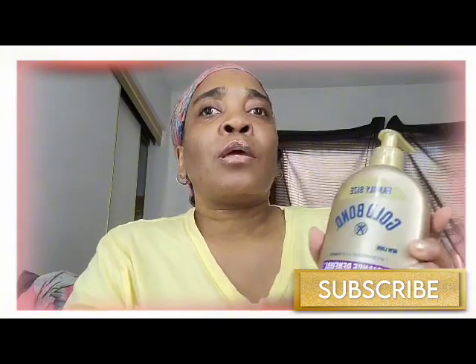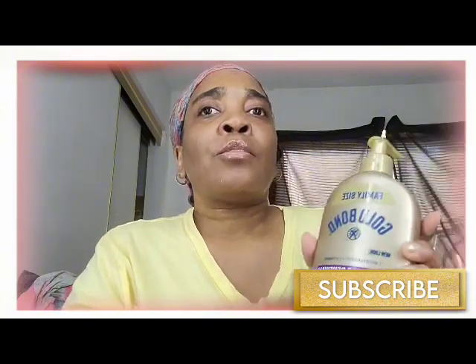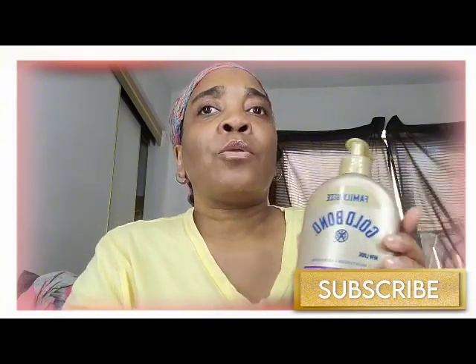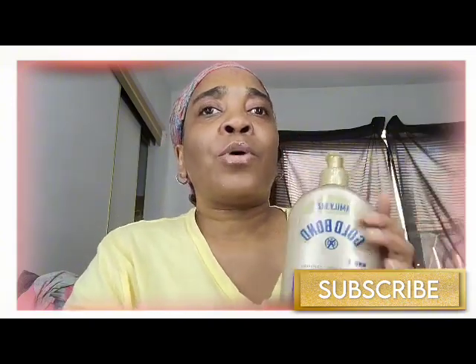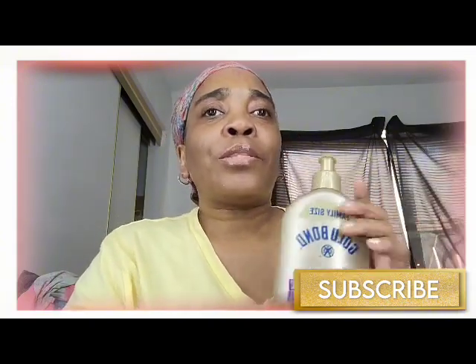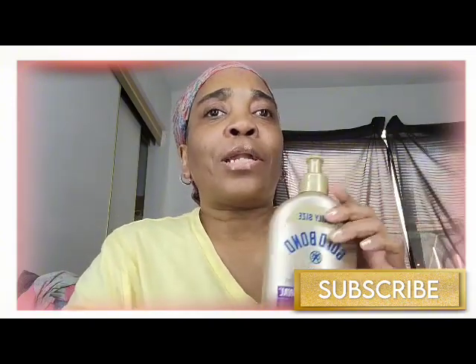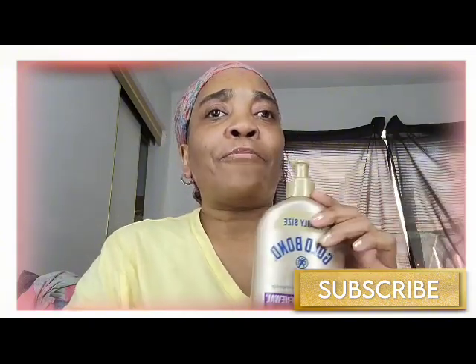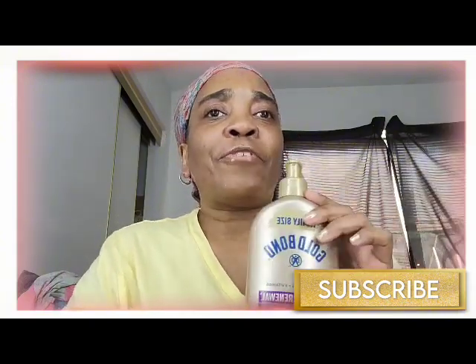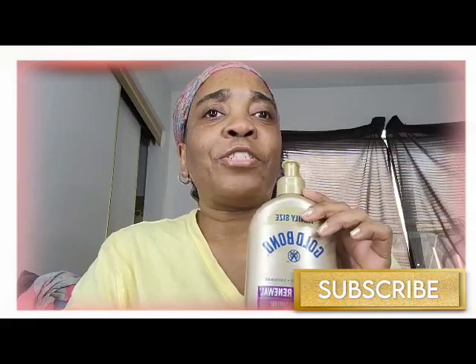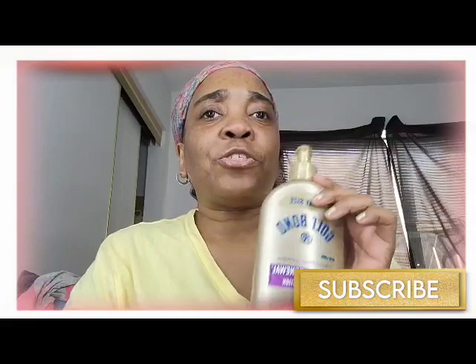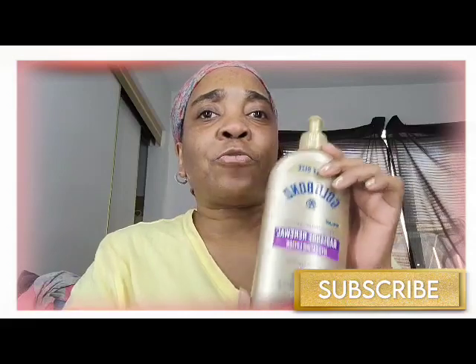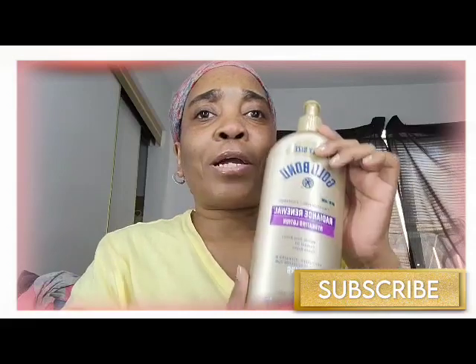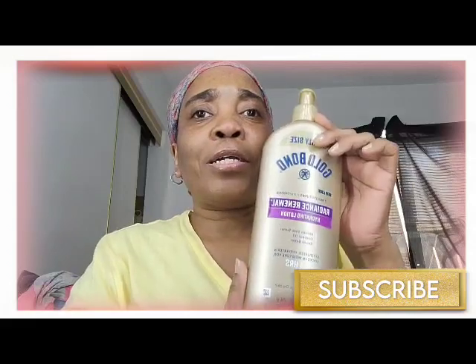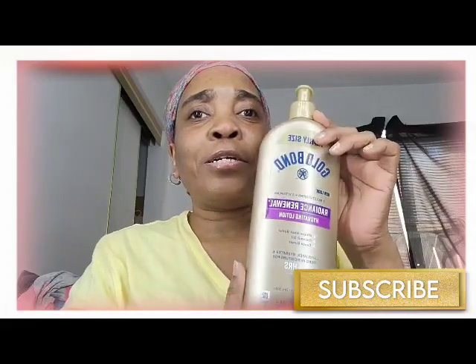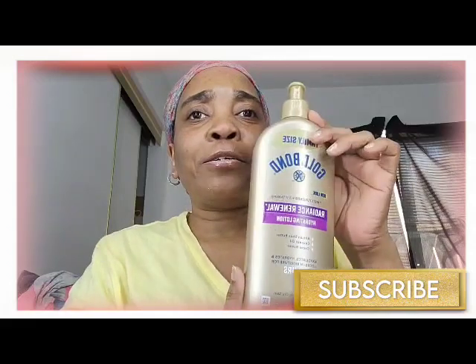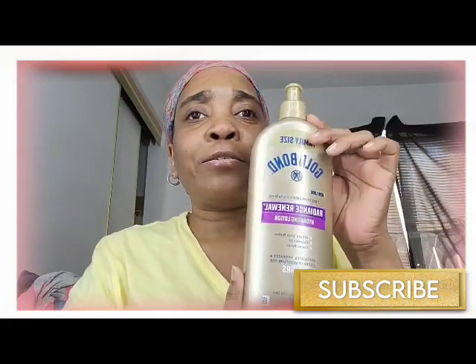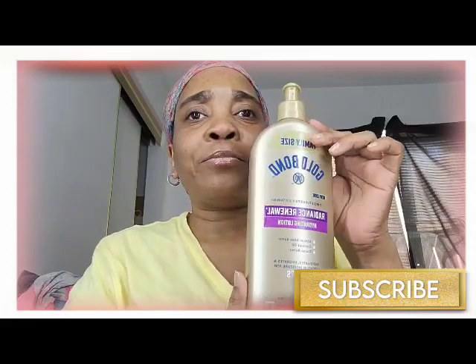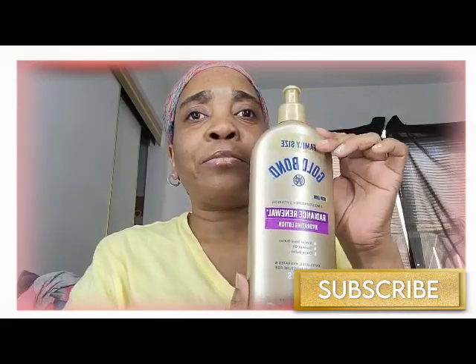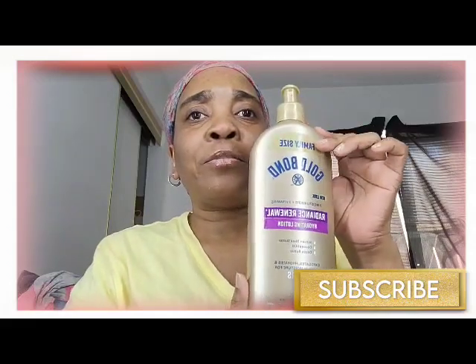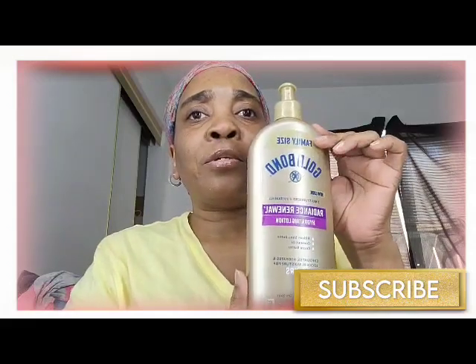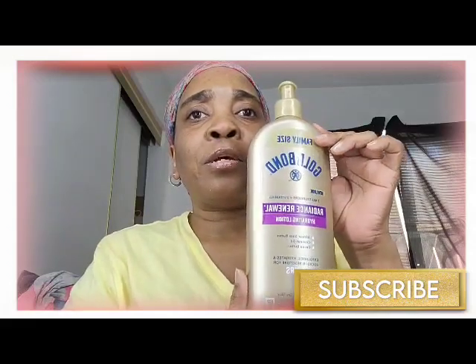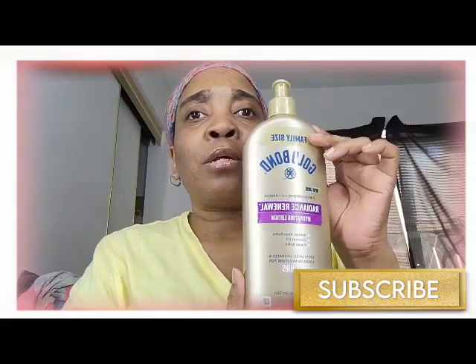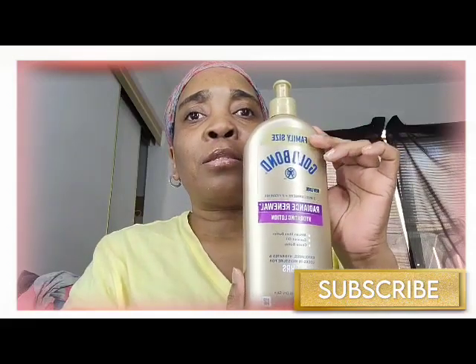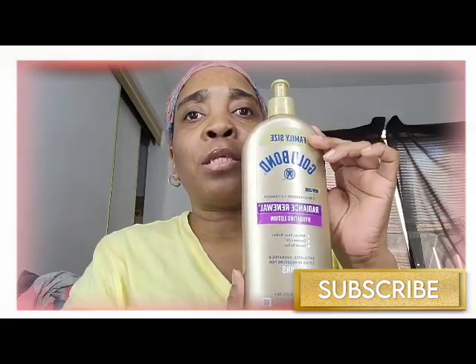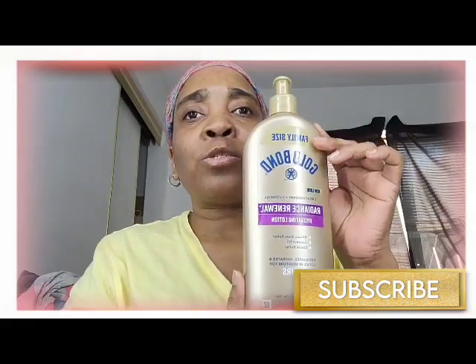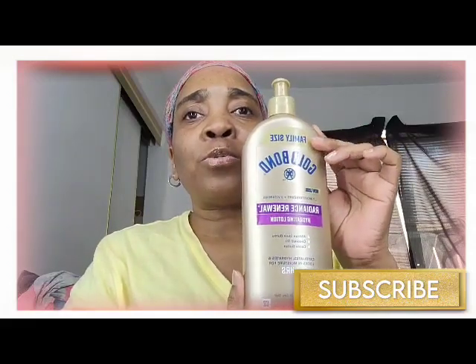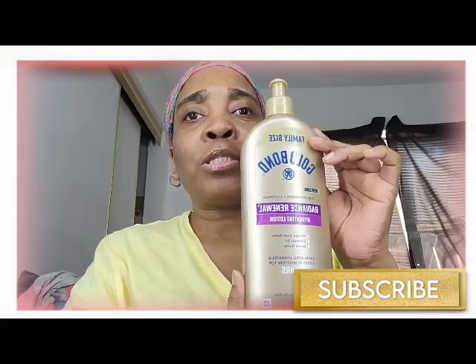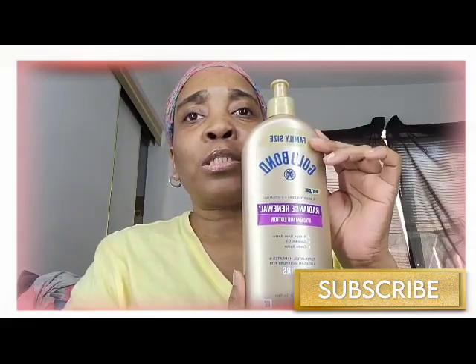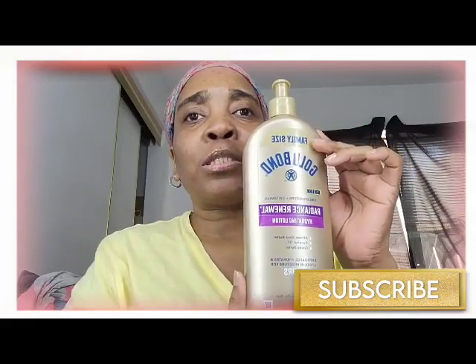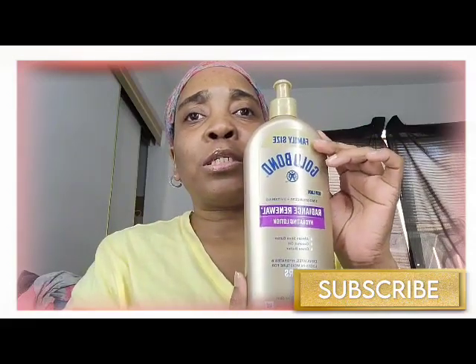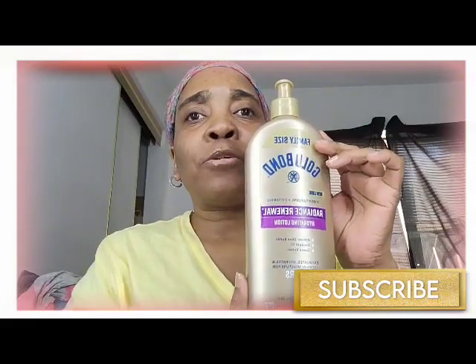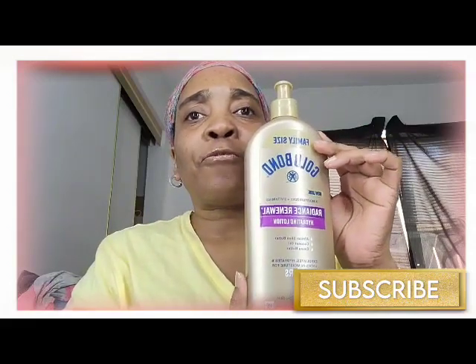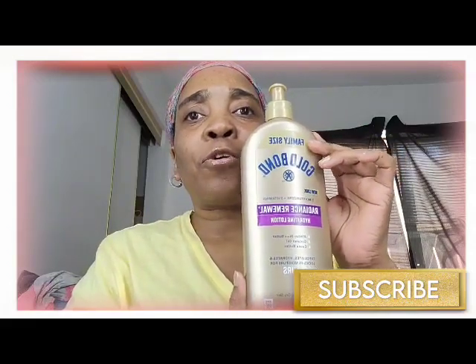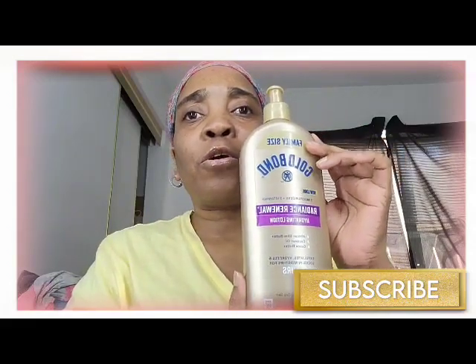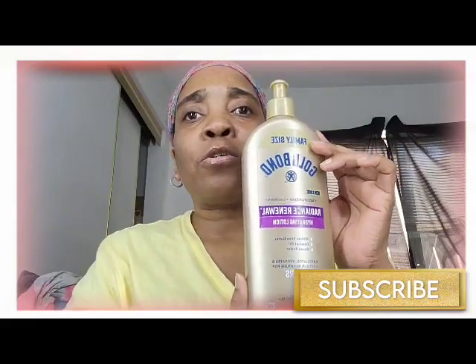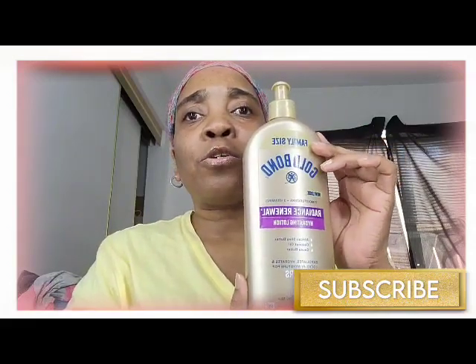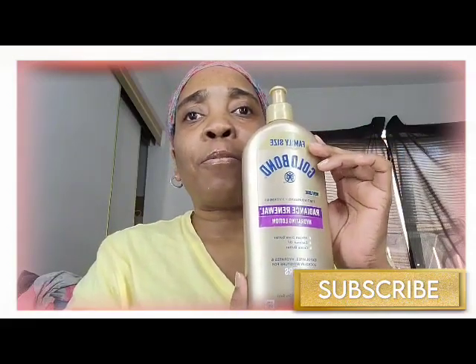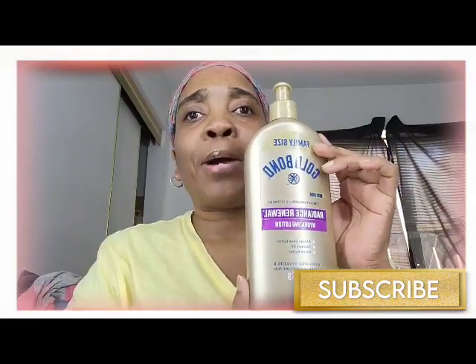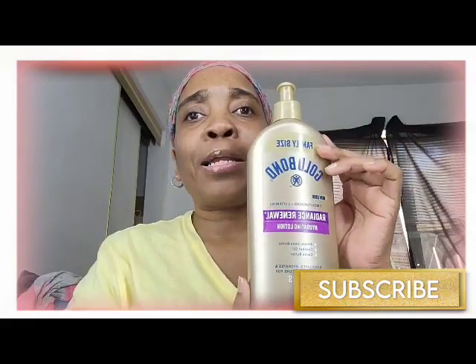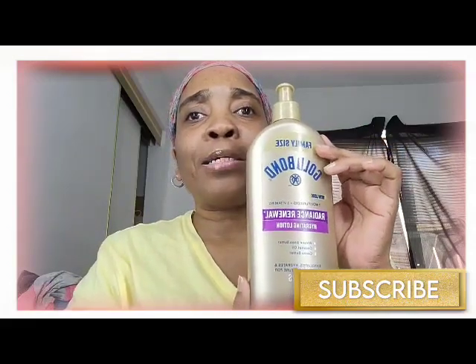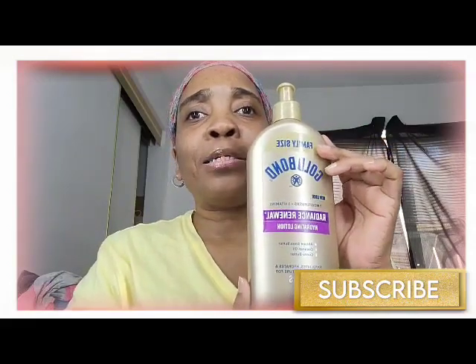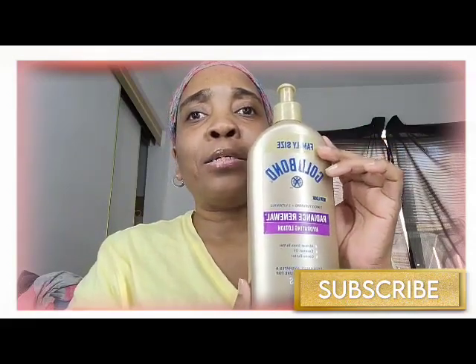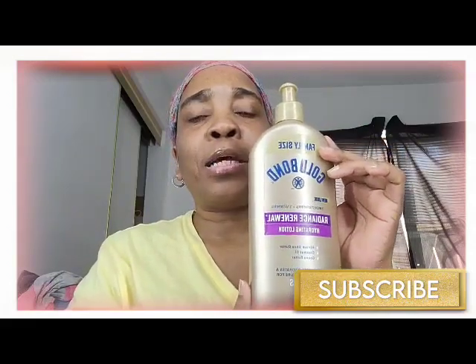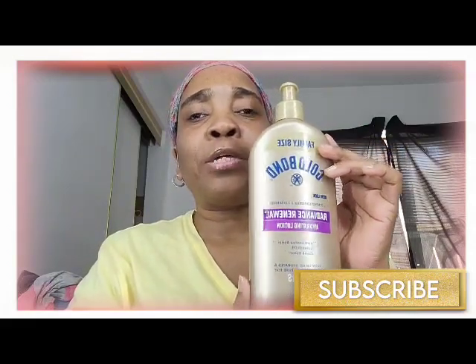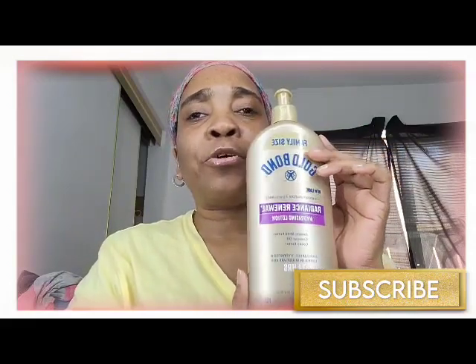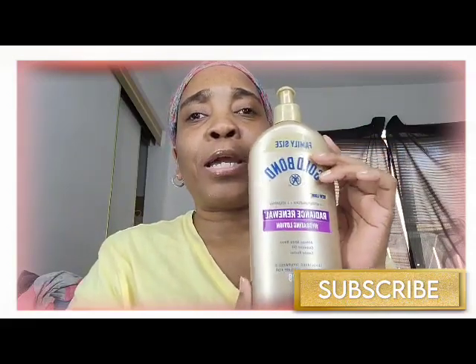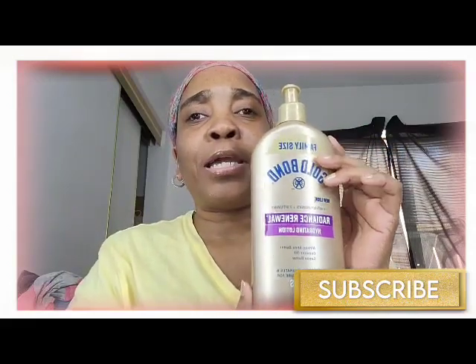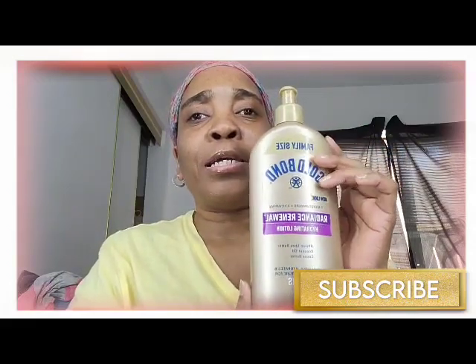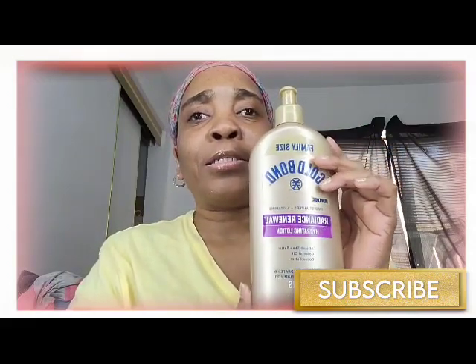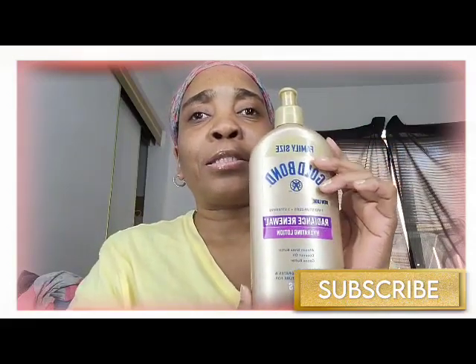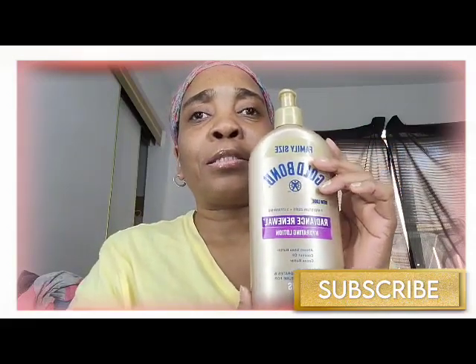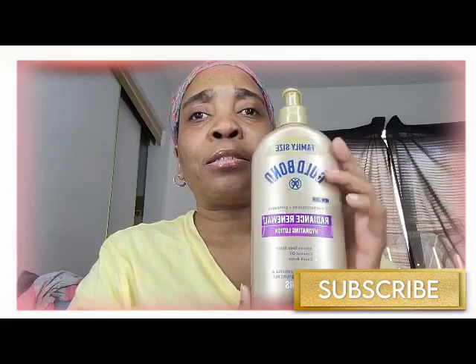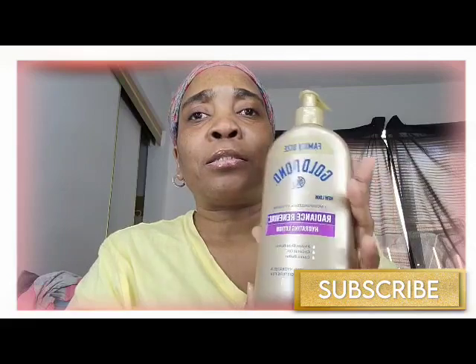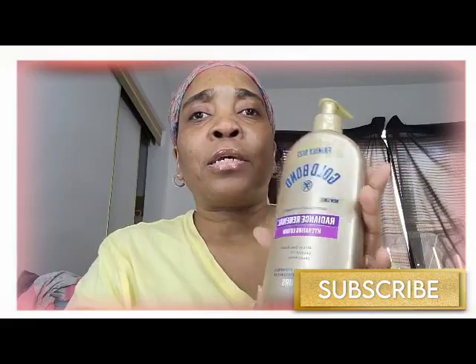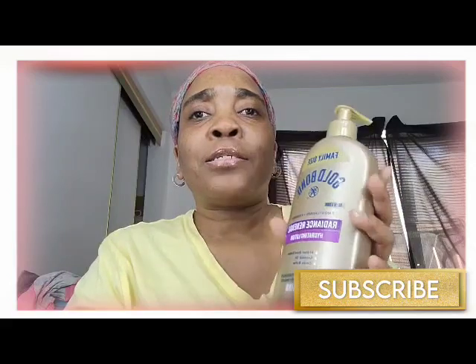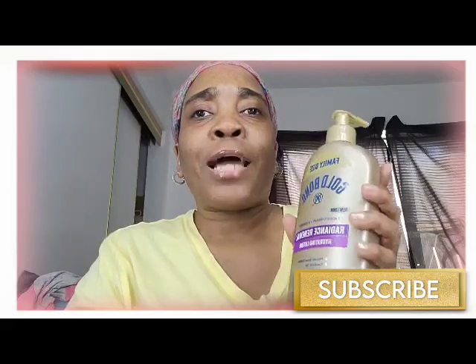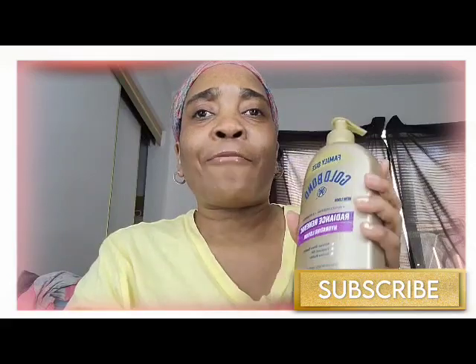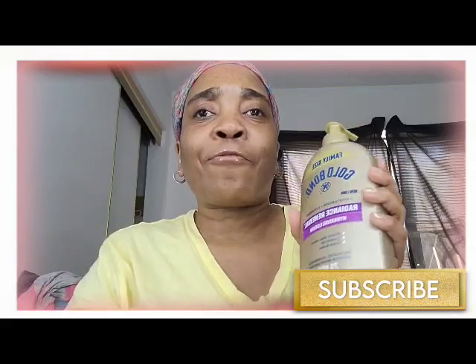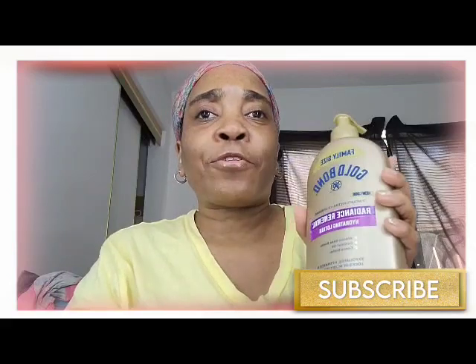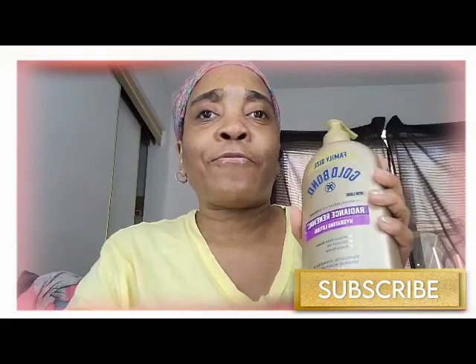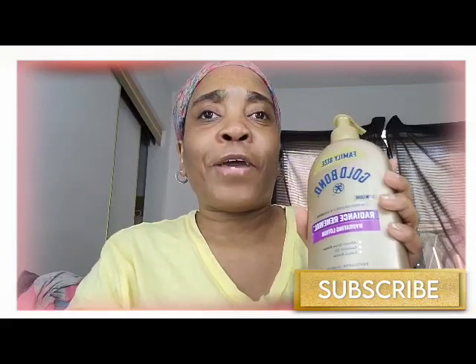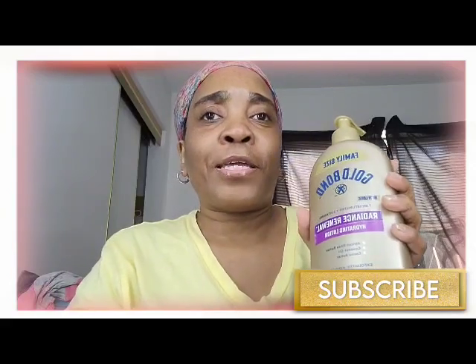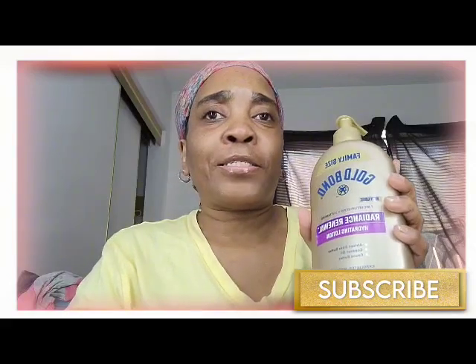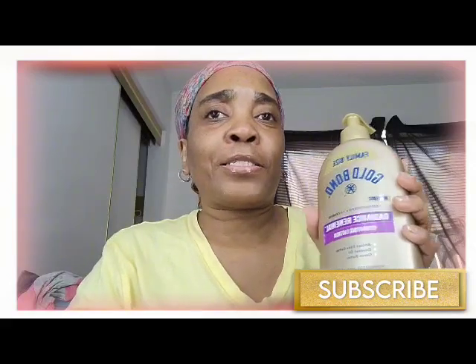The one I'm featuring right here is intended for use on your body and your hands — not for the face.